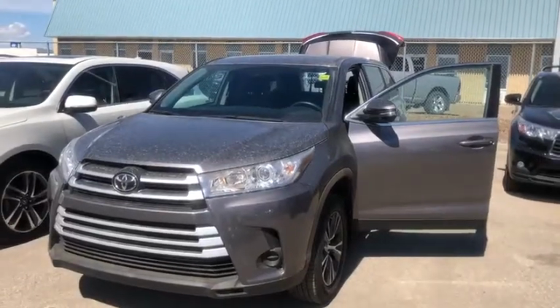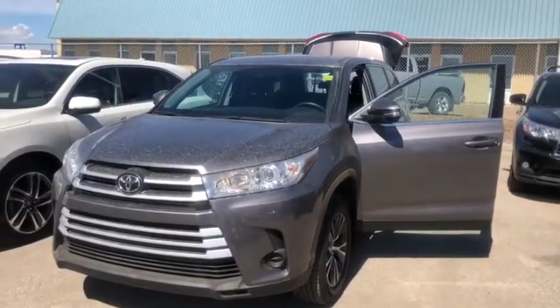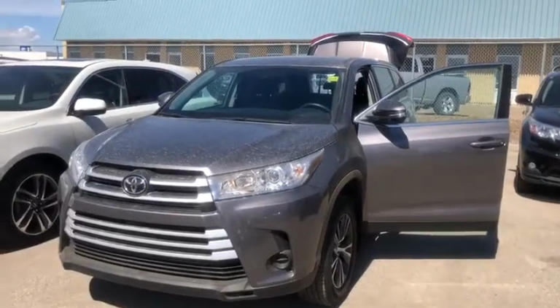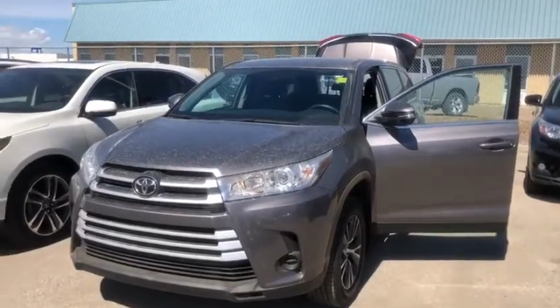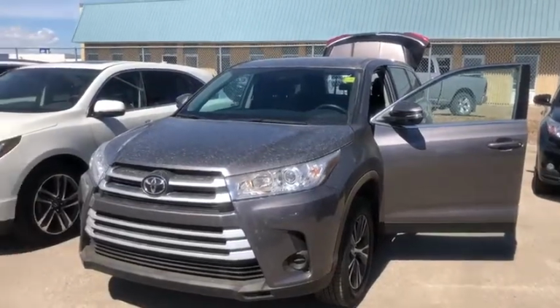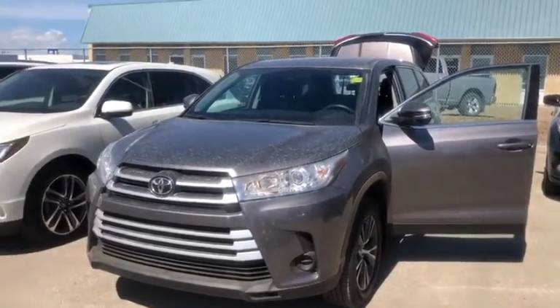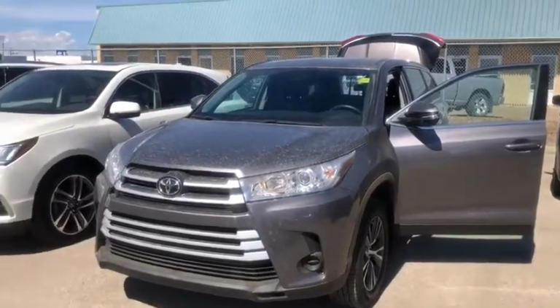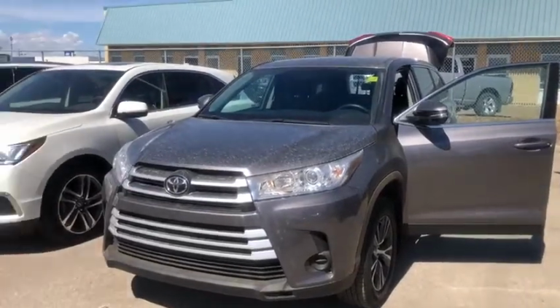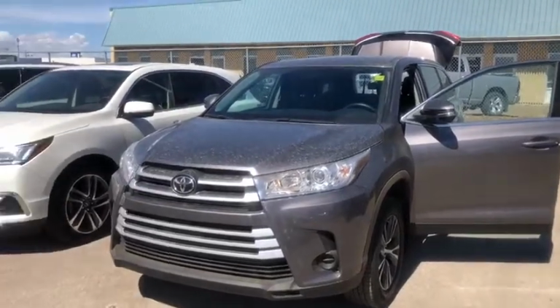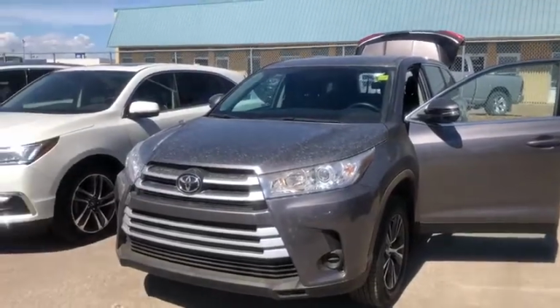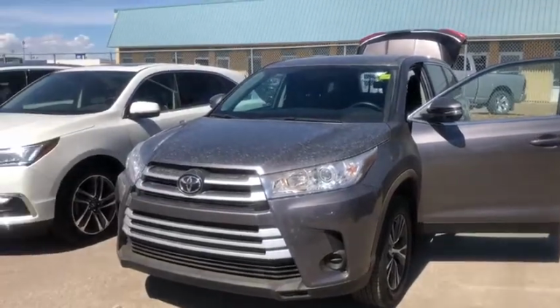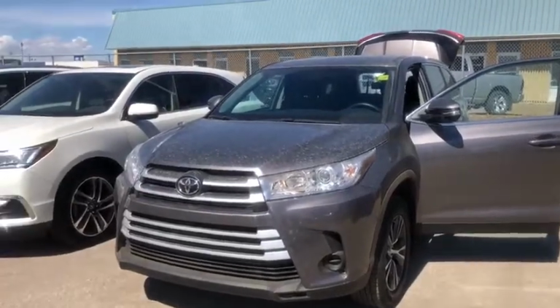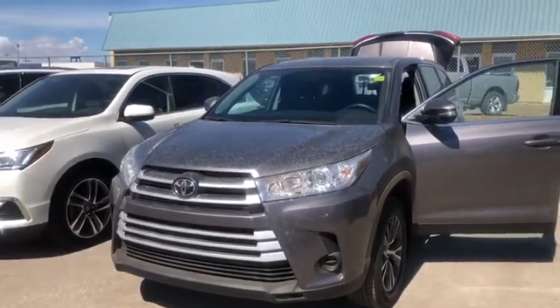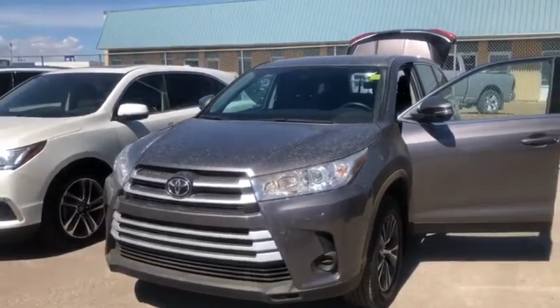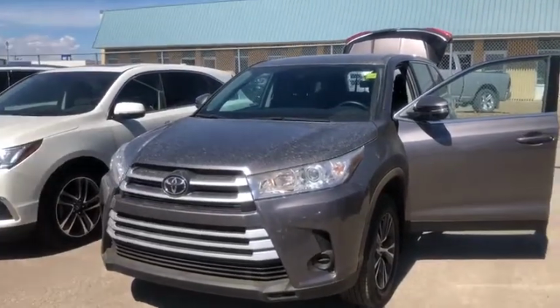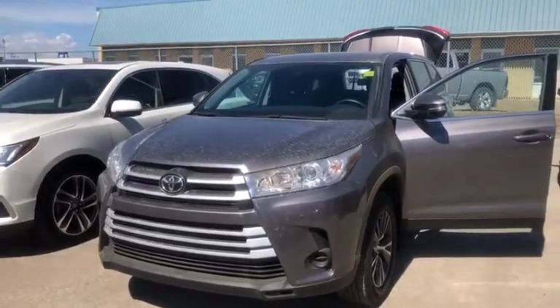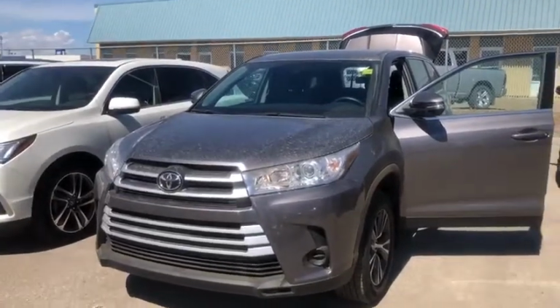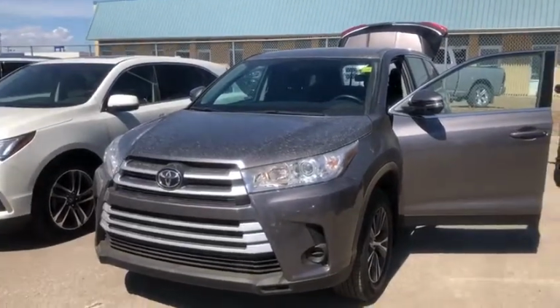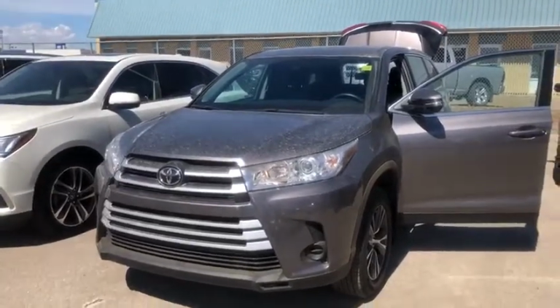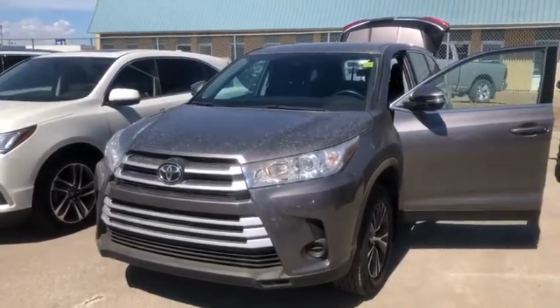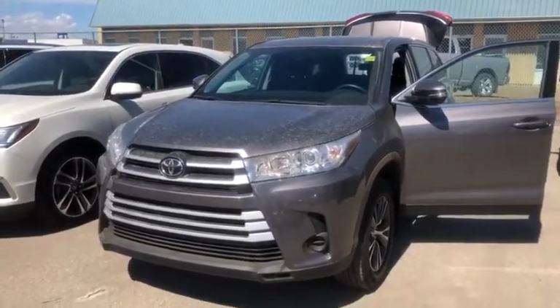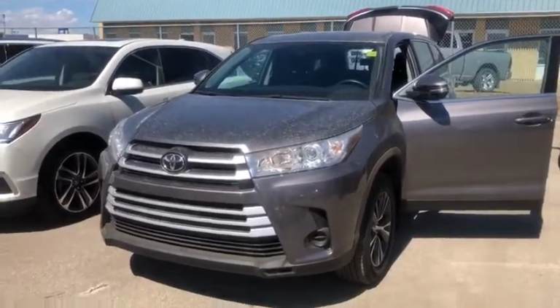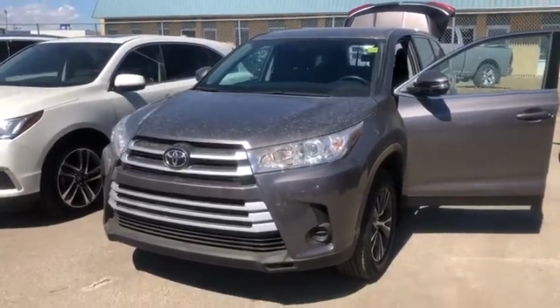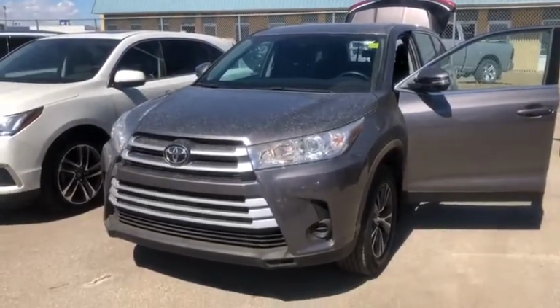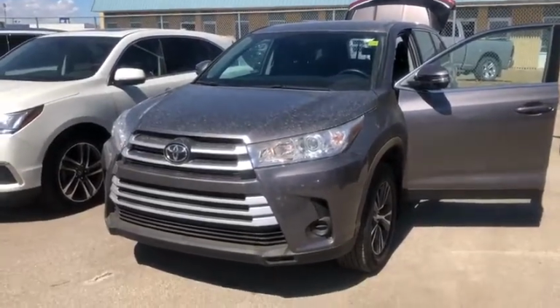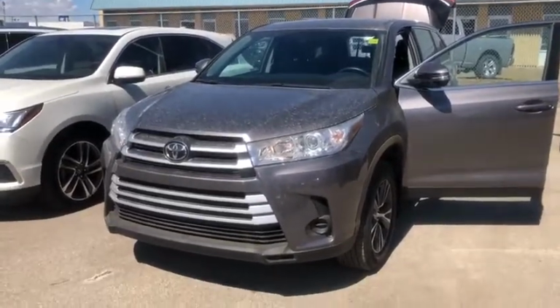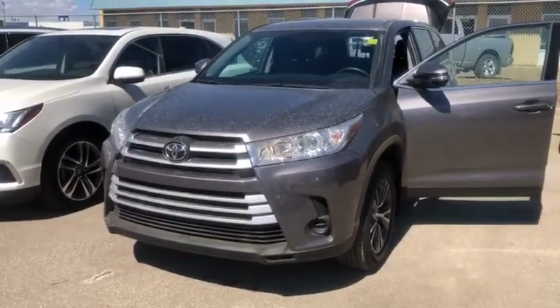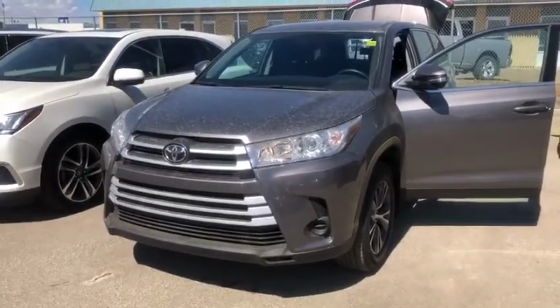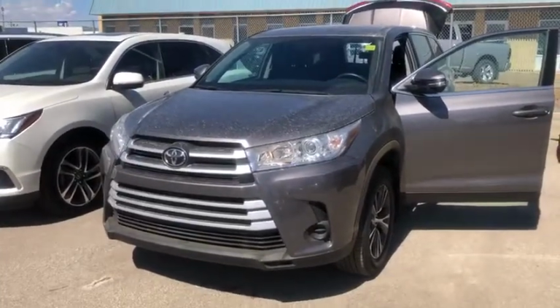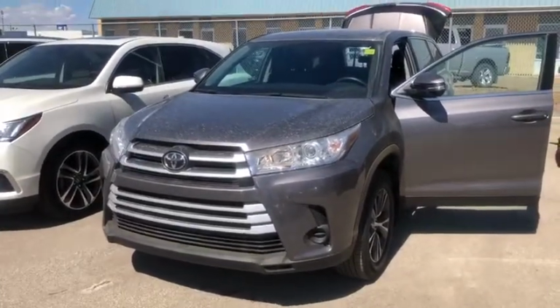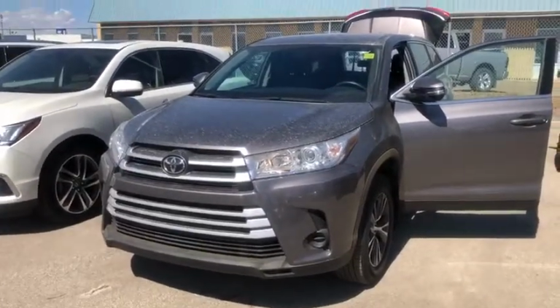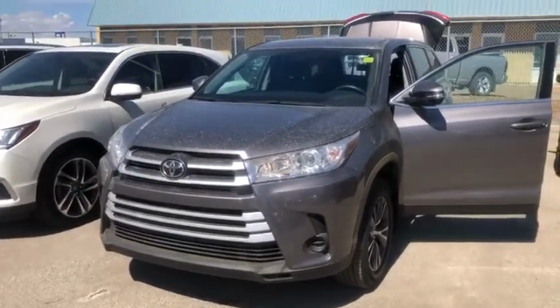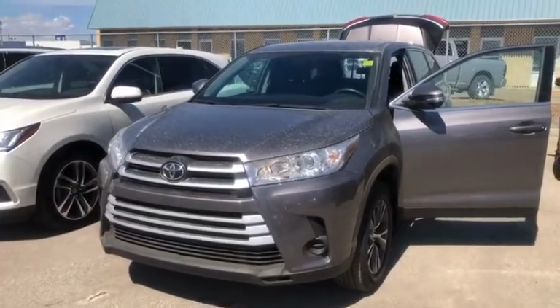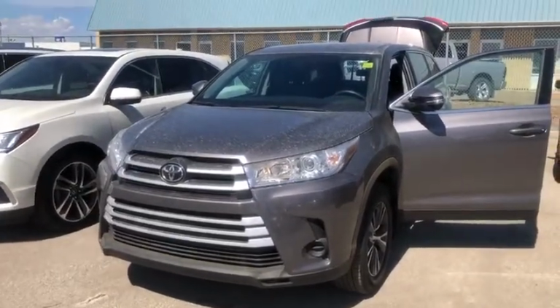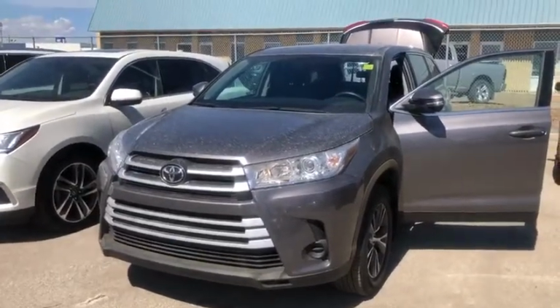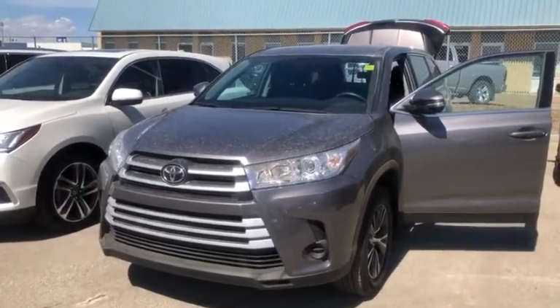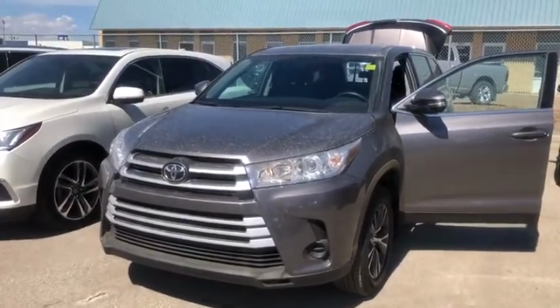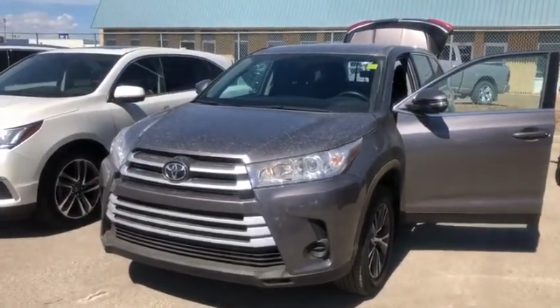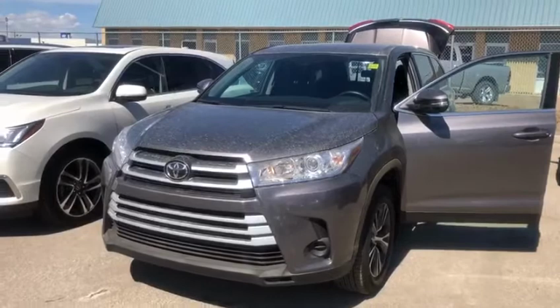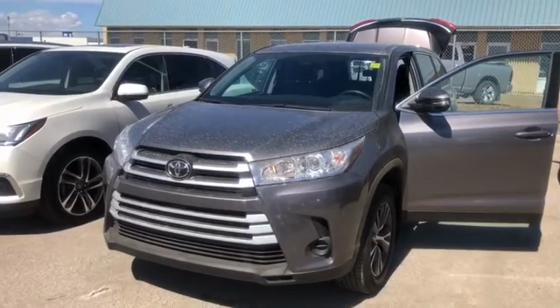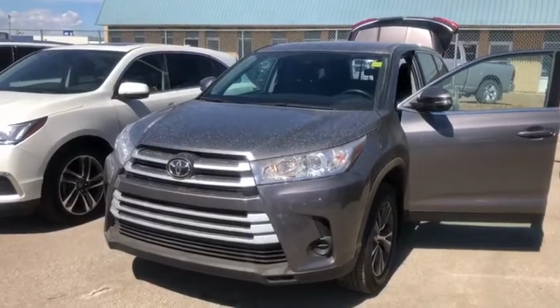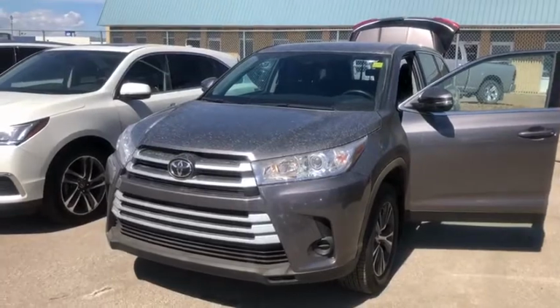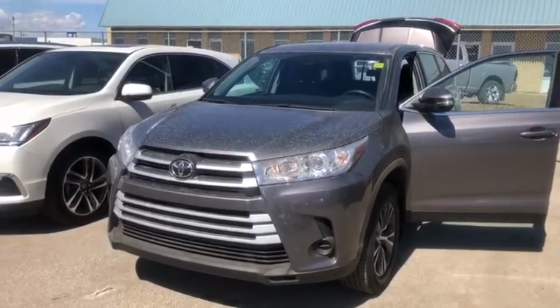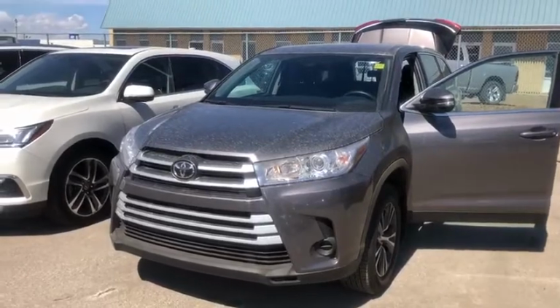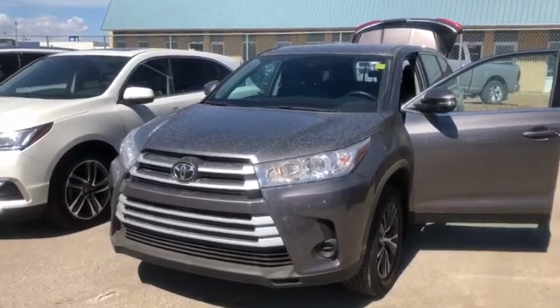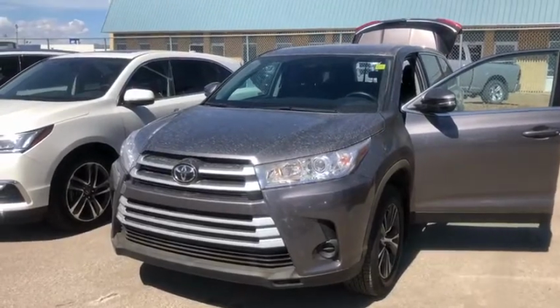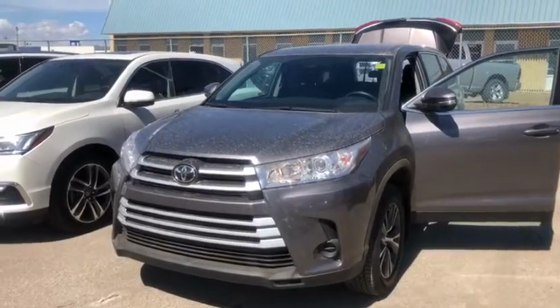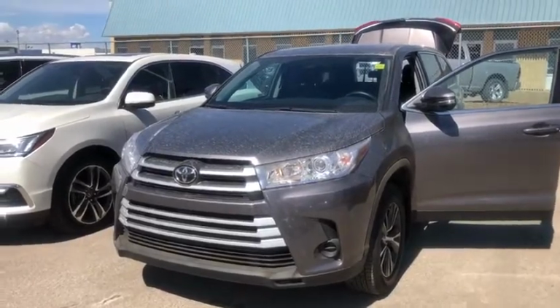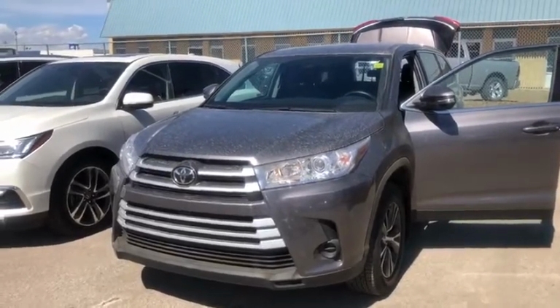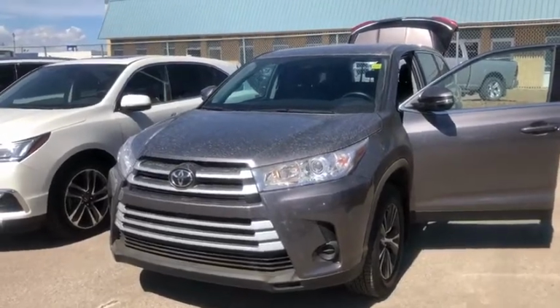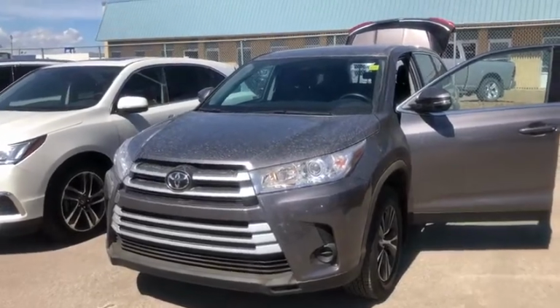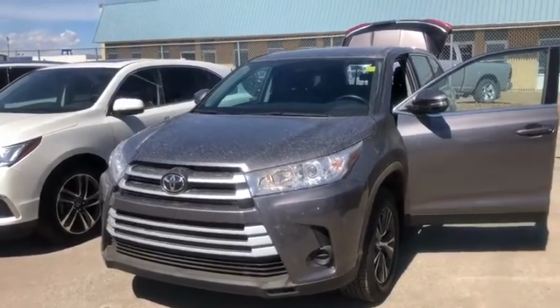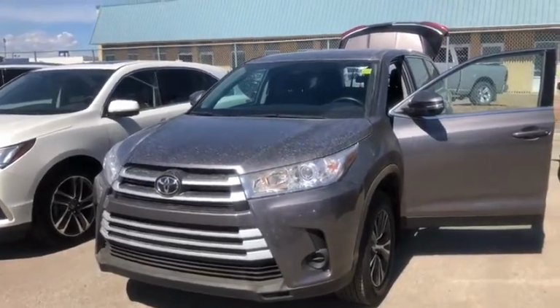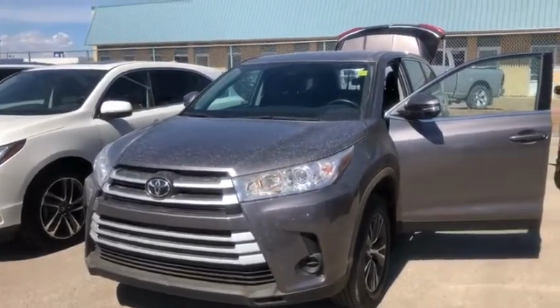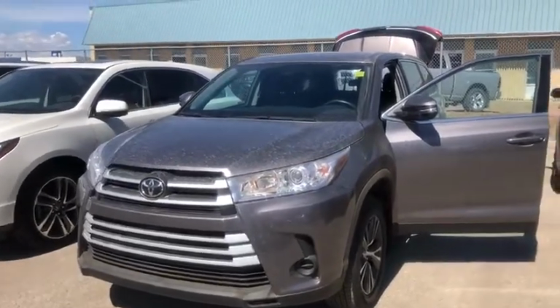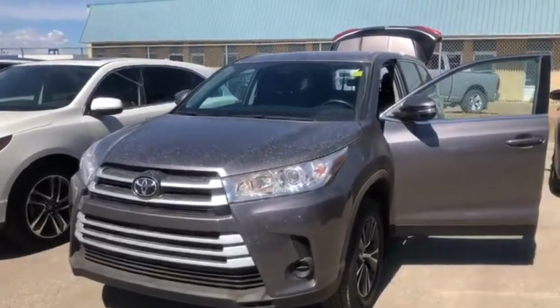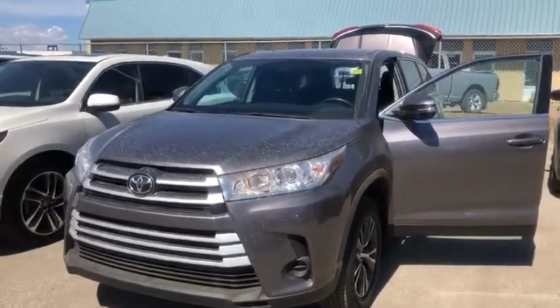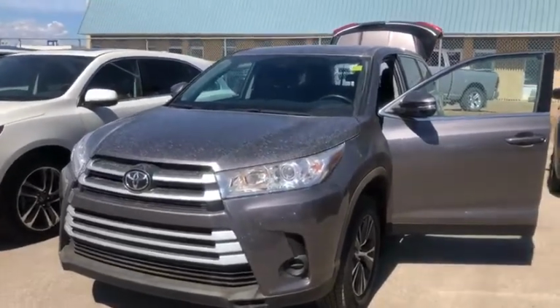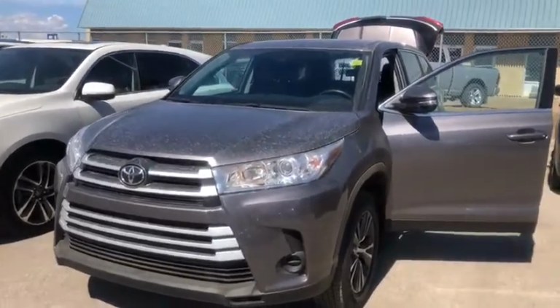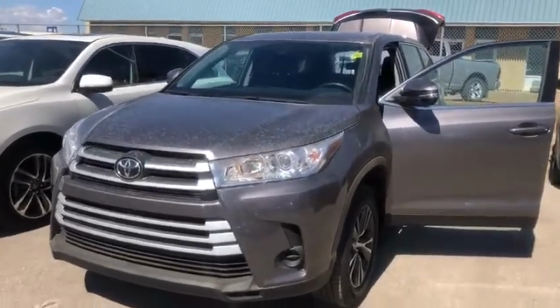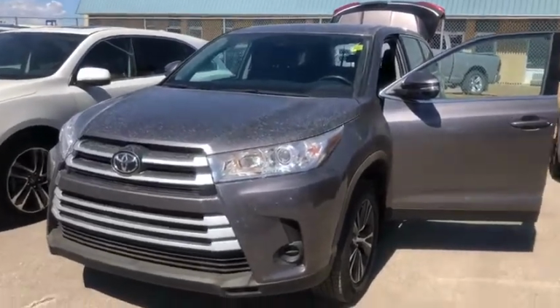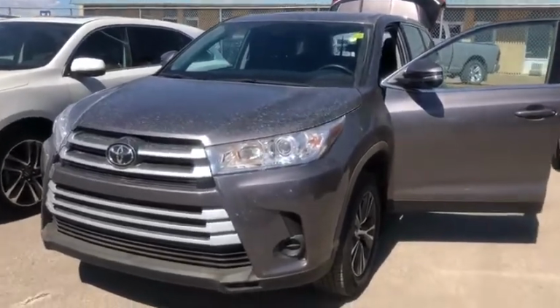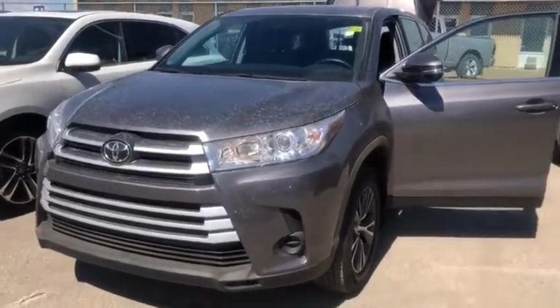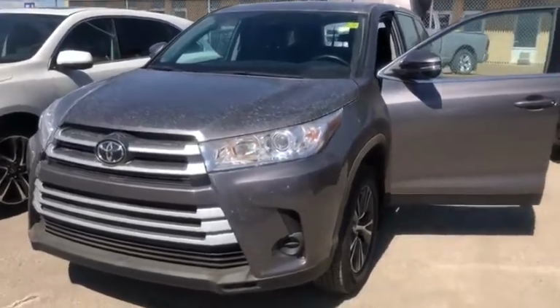Hey Art, it's Justin over at South Shea Acura here. I just want to do a quick walk around on the Highlander here so you can see it a little bit more up close.